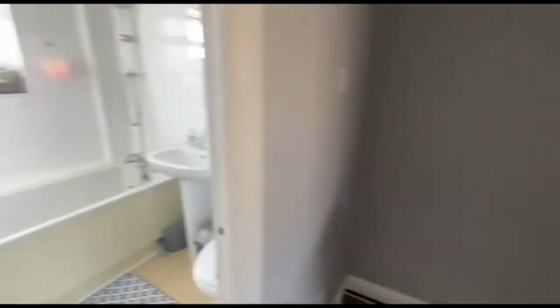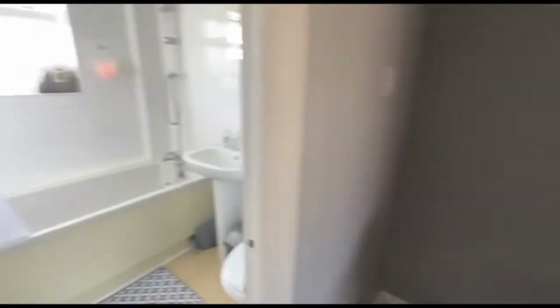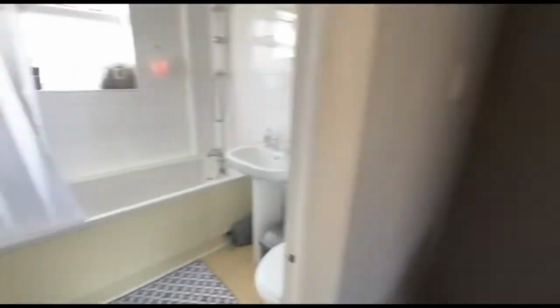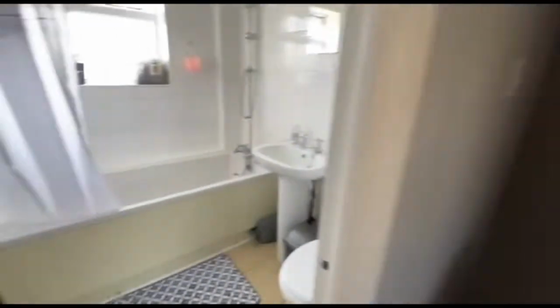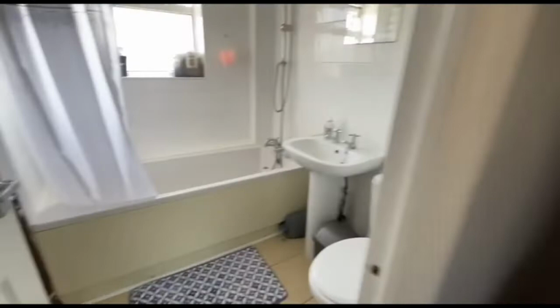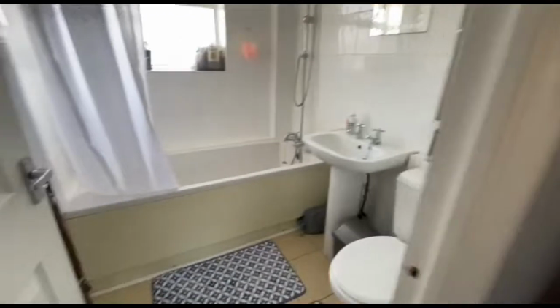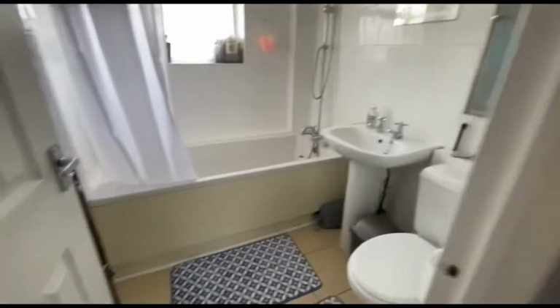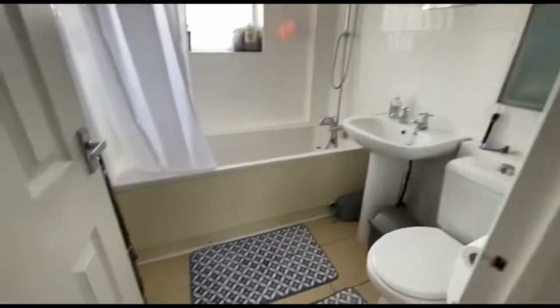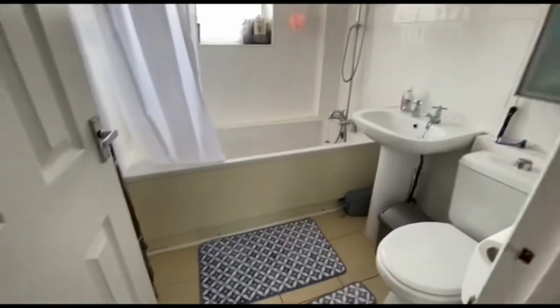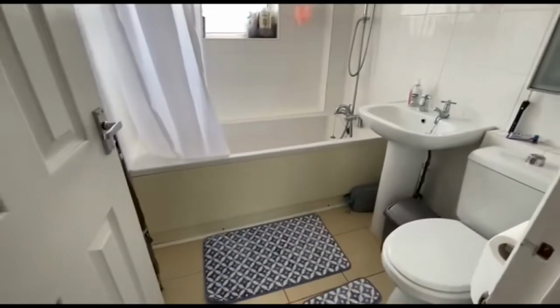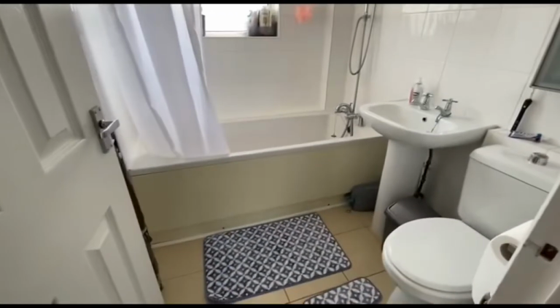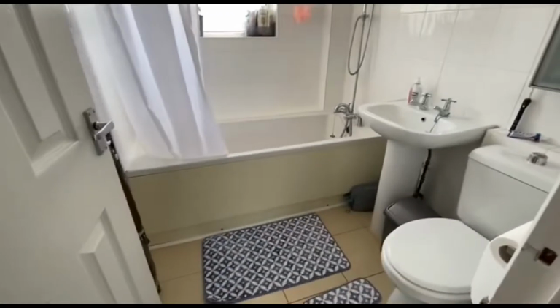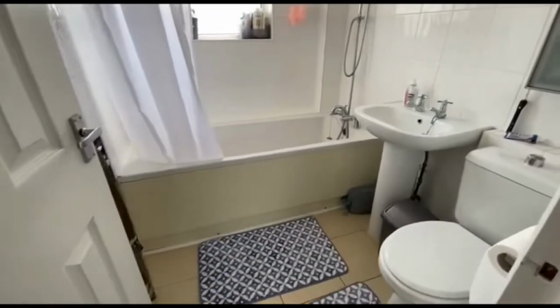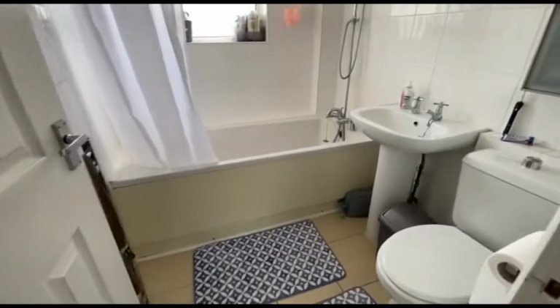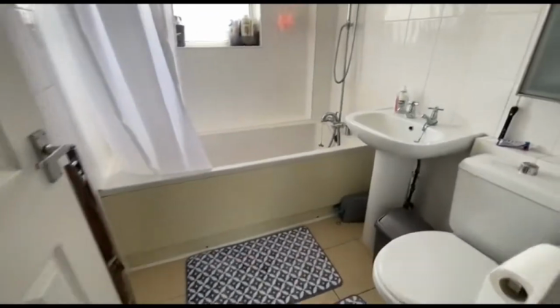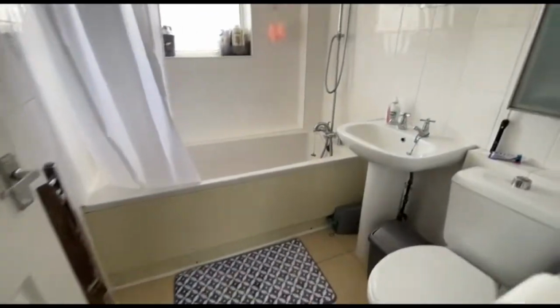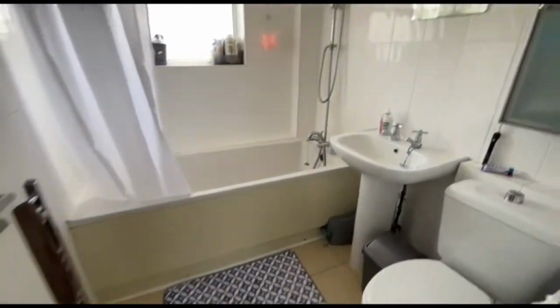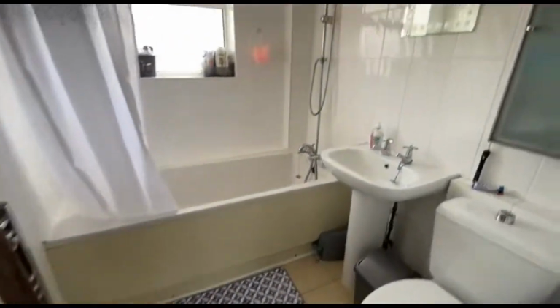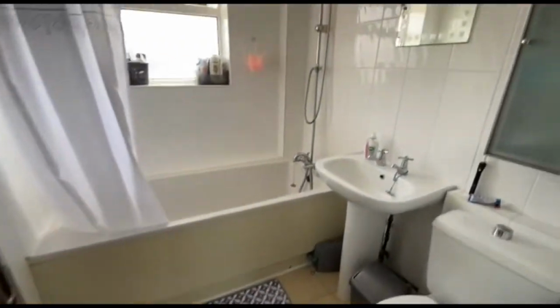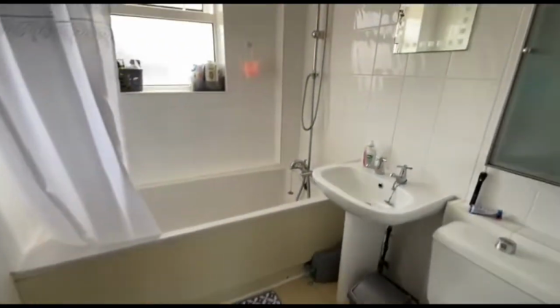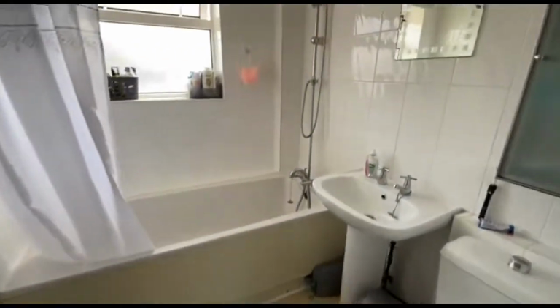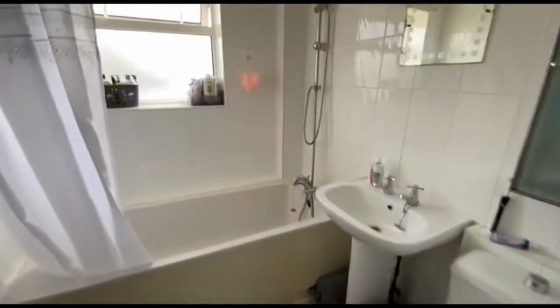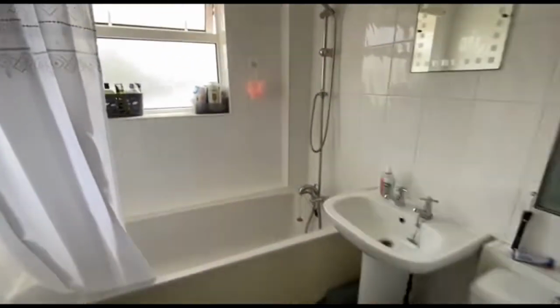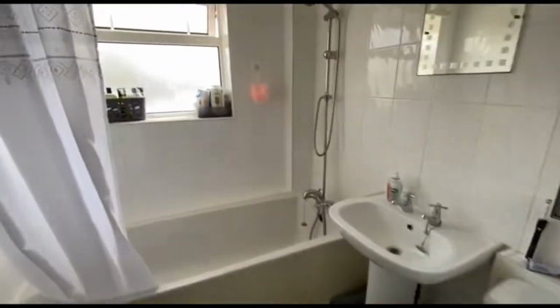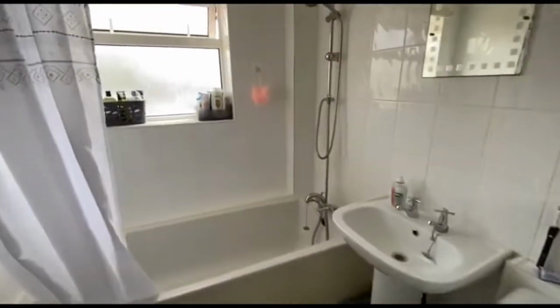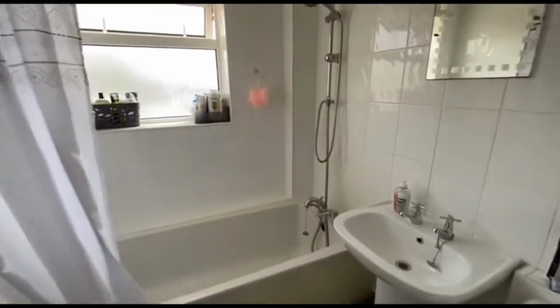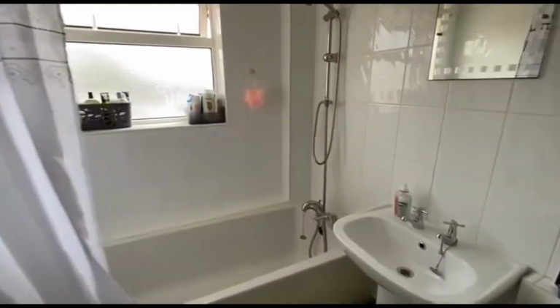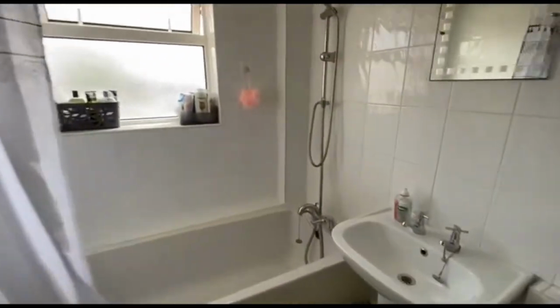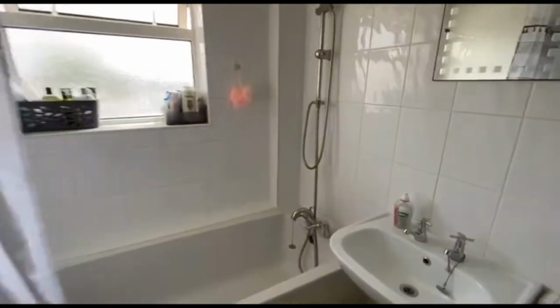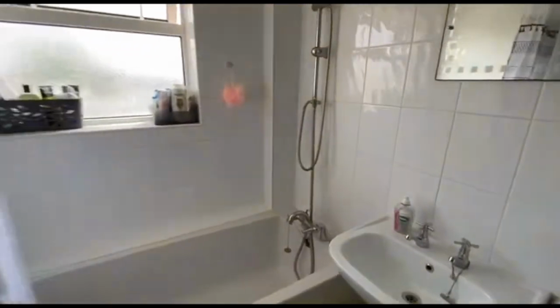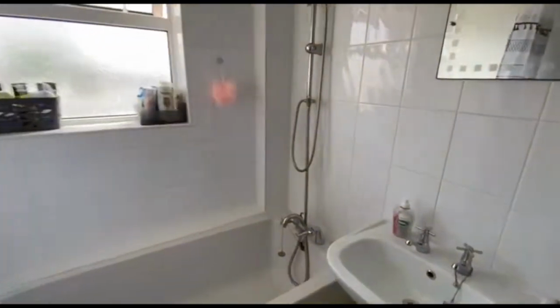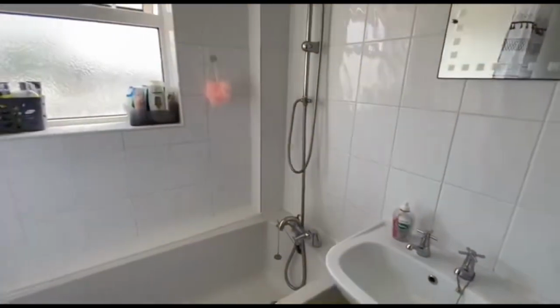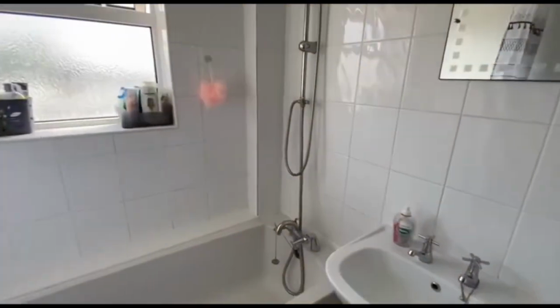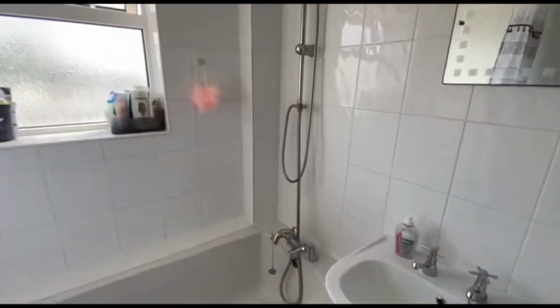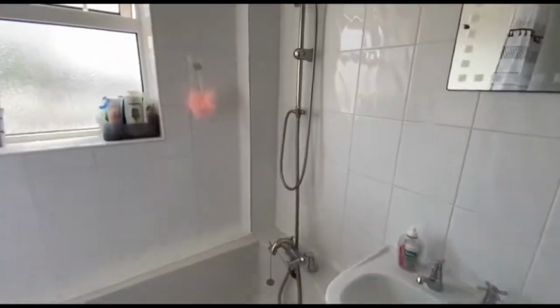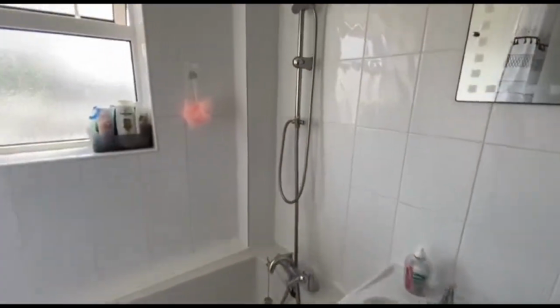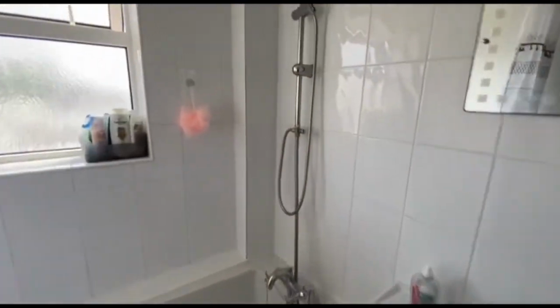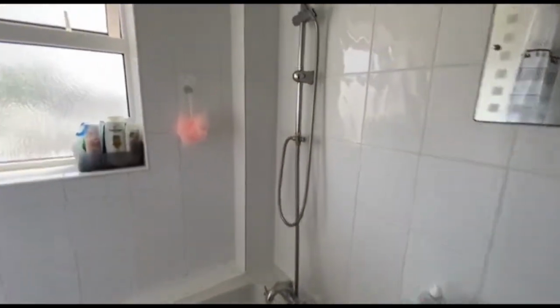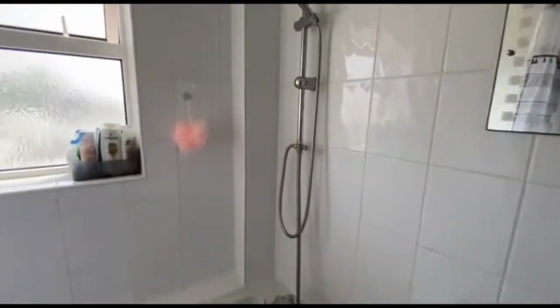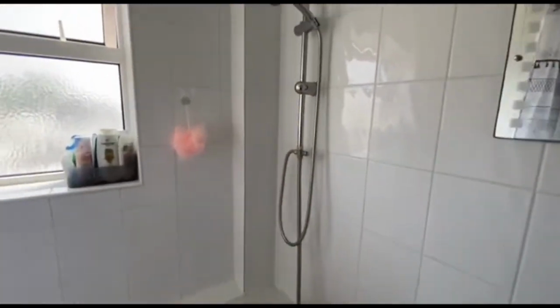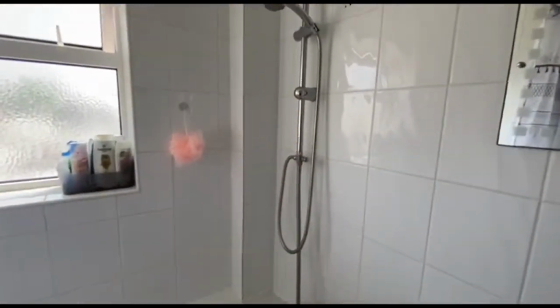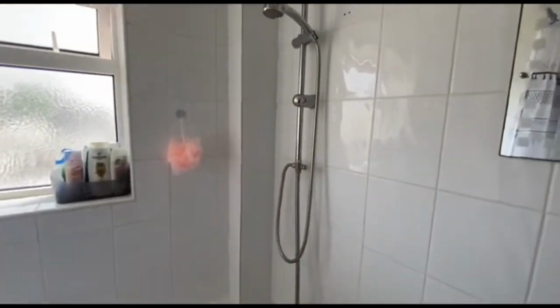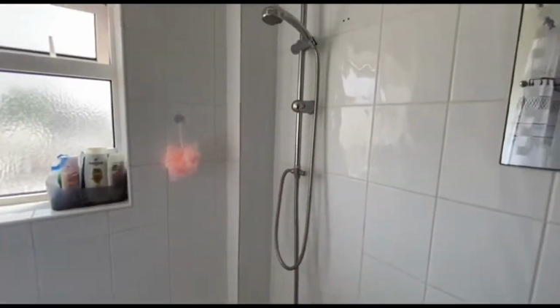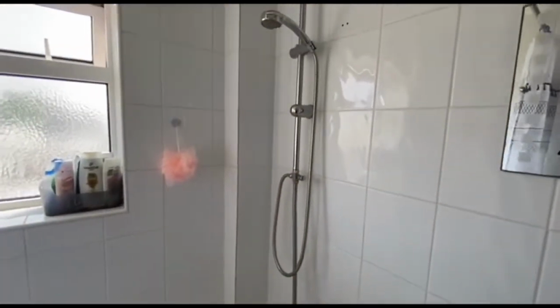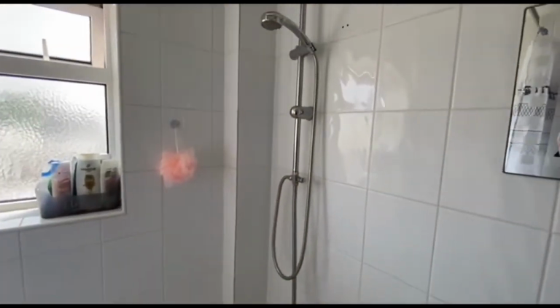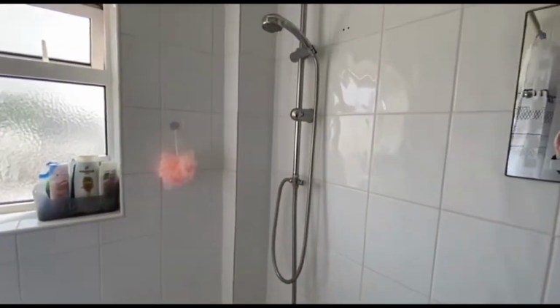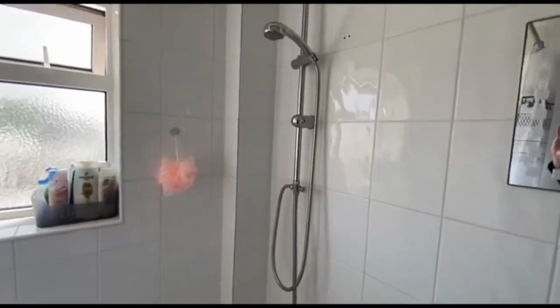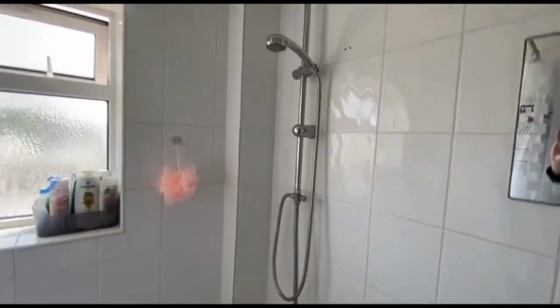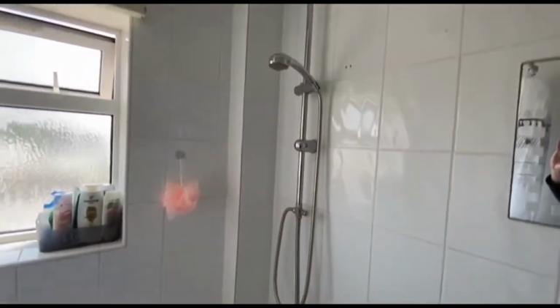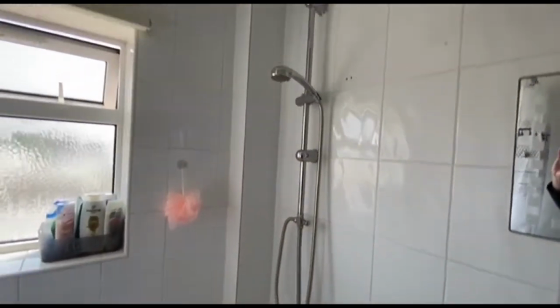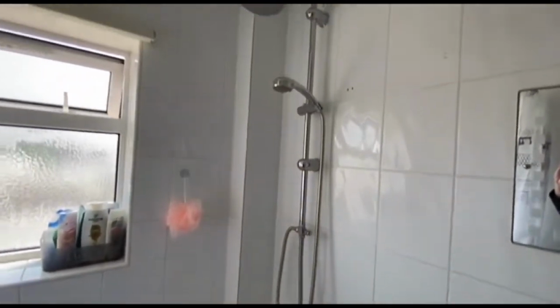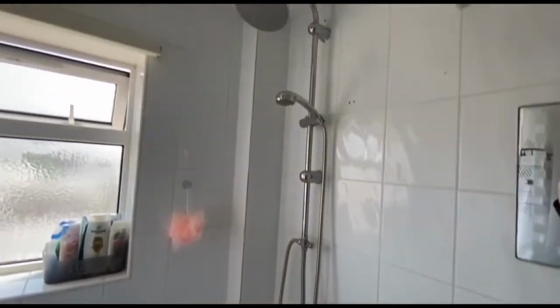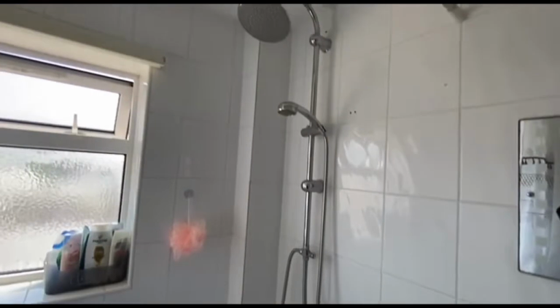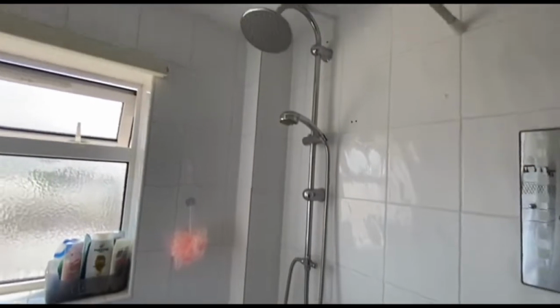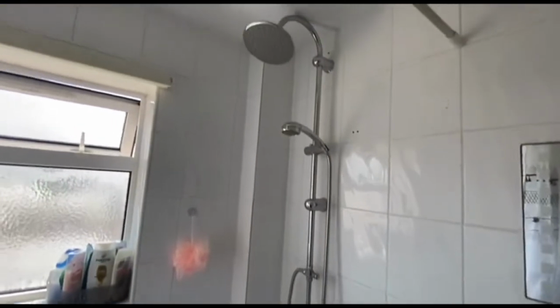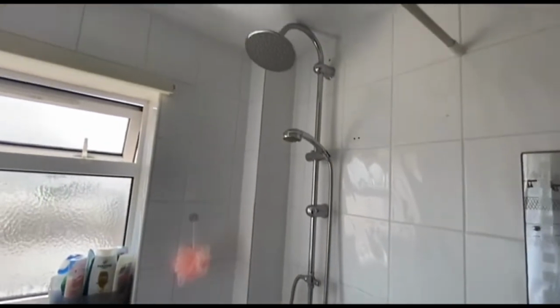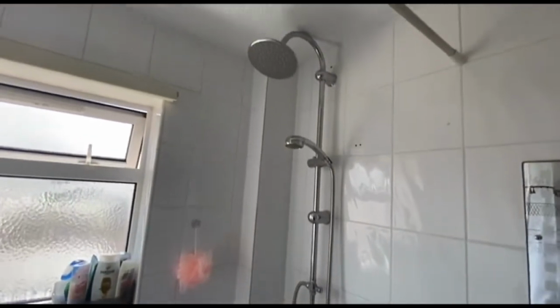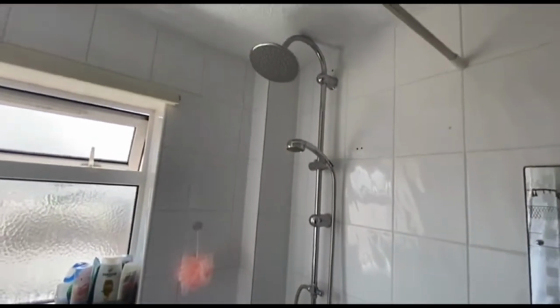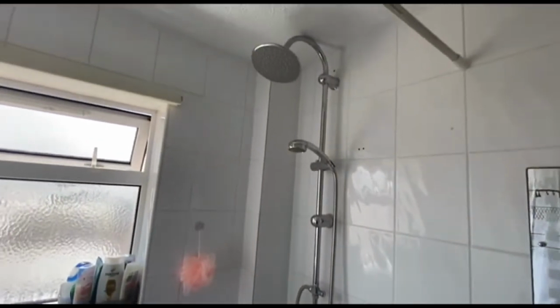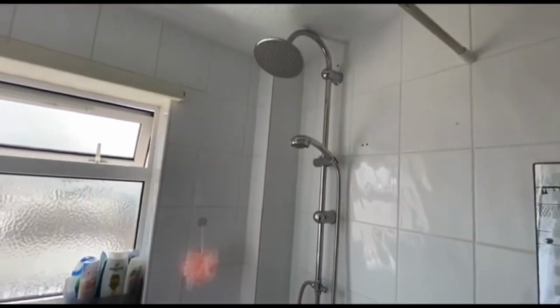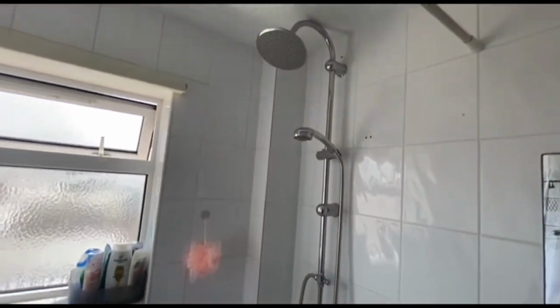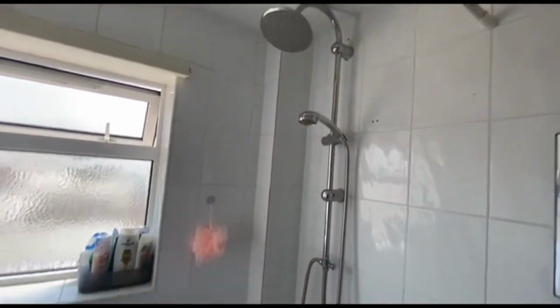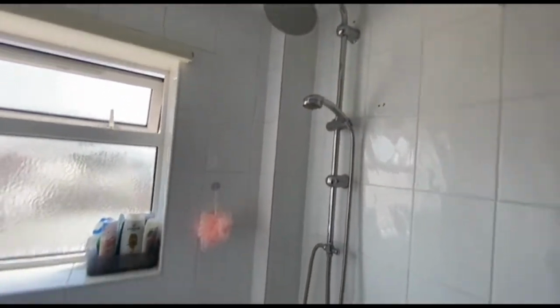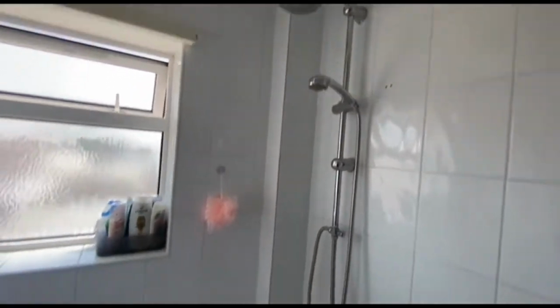There's a three-piece bathroom here. You've got the tap shower, and then the rain shower above.